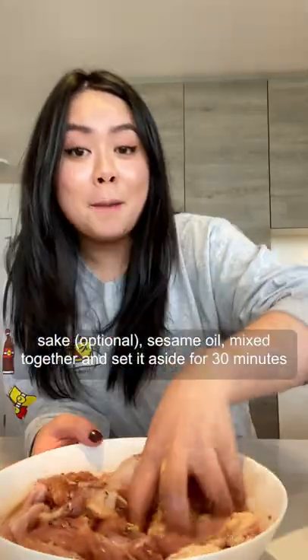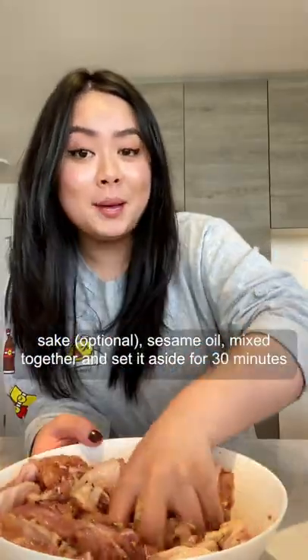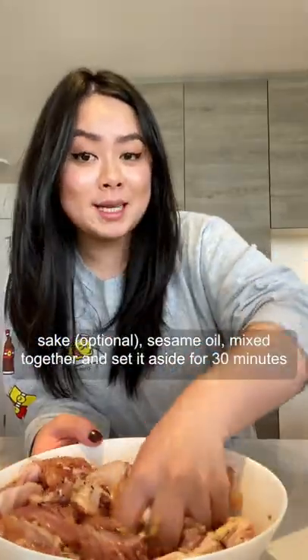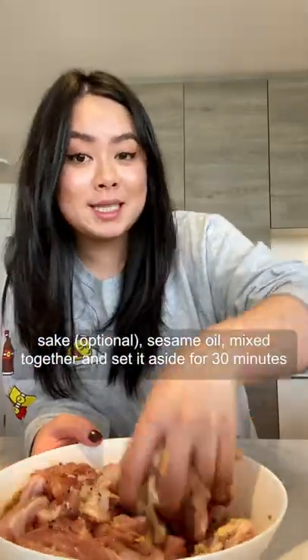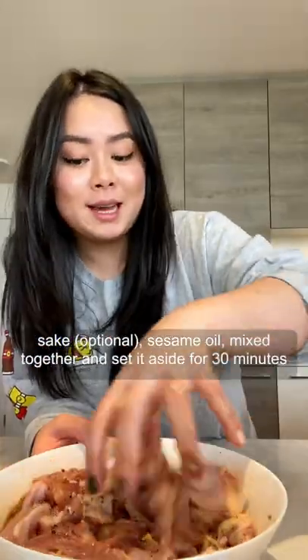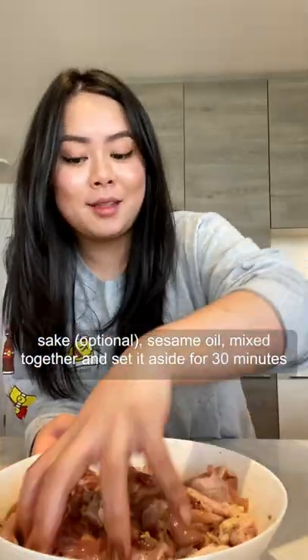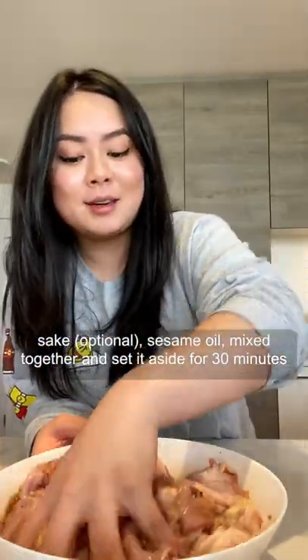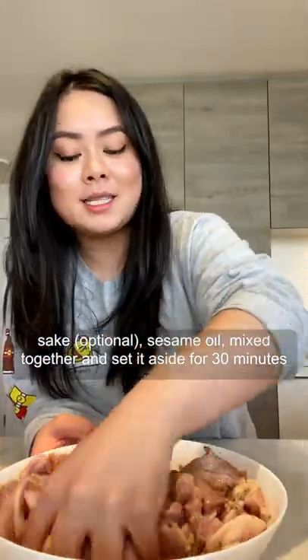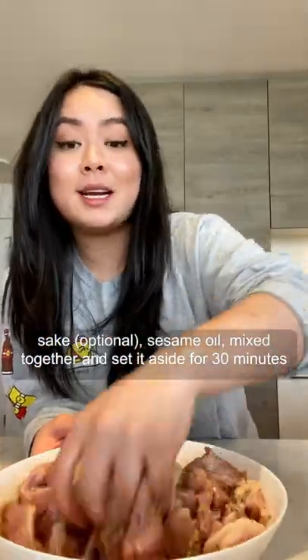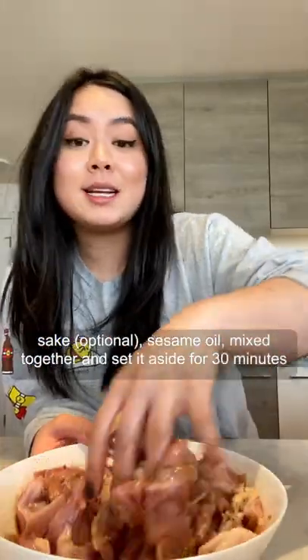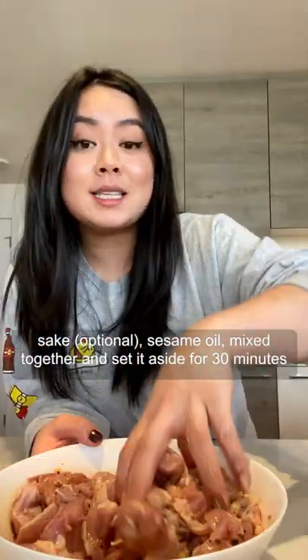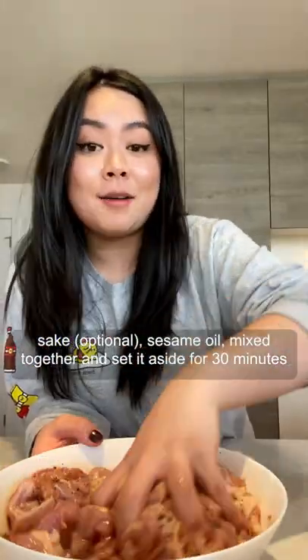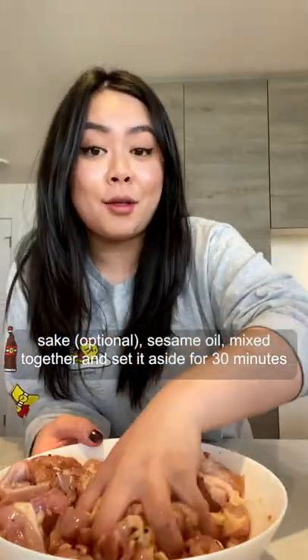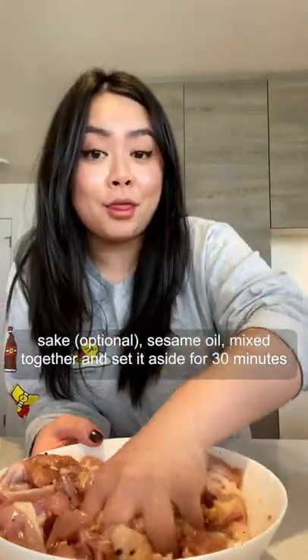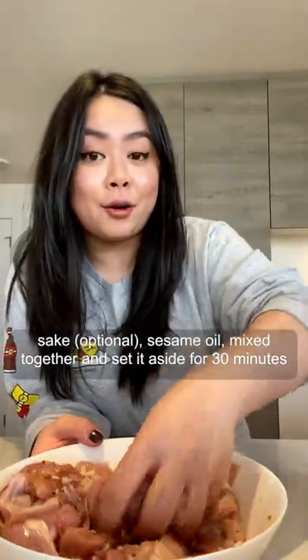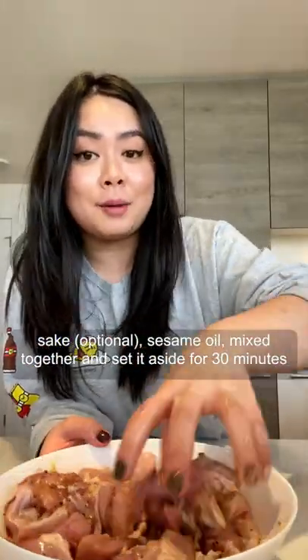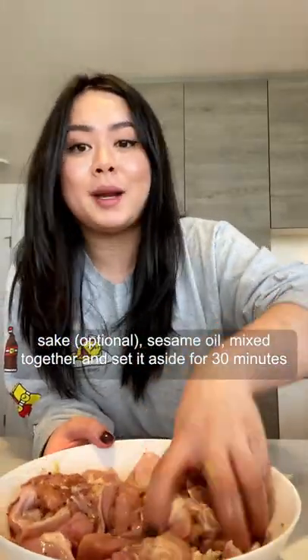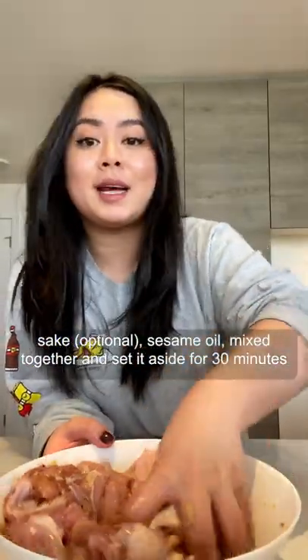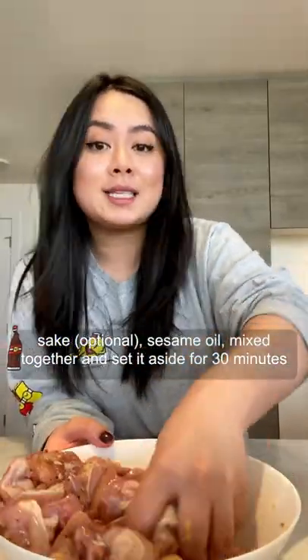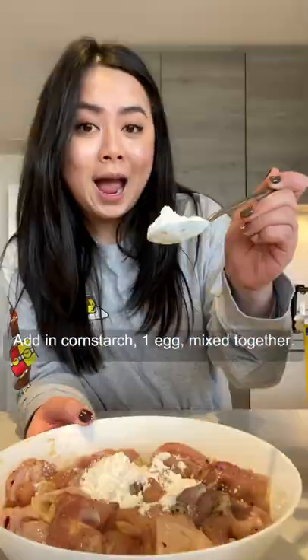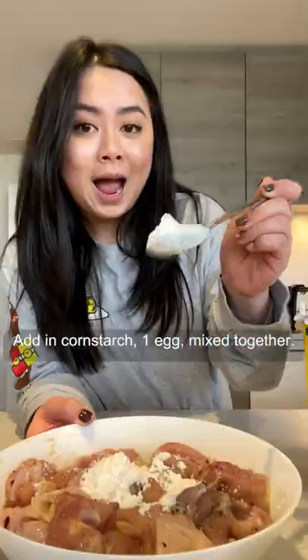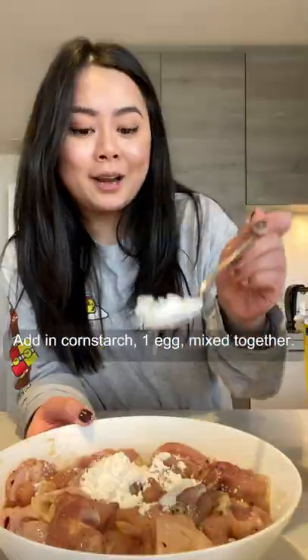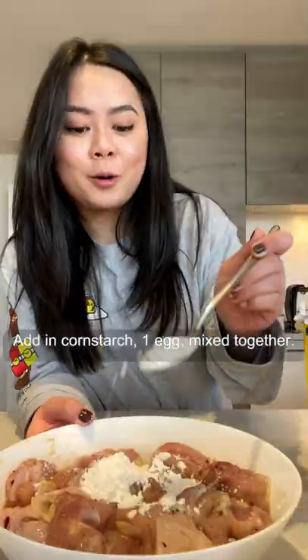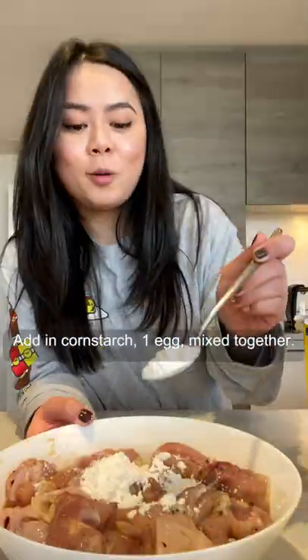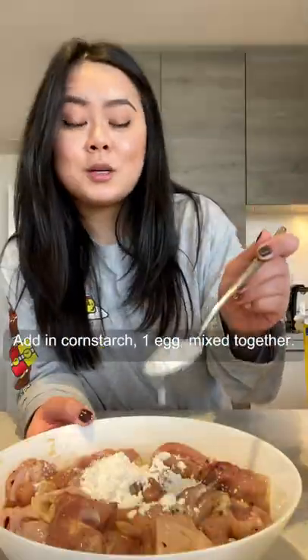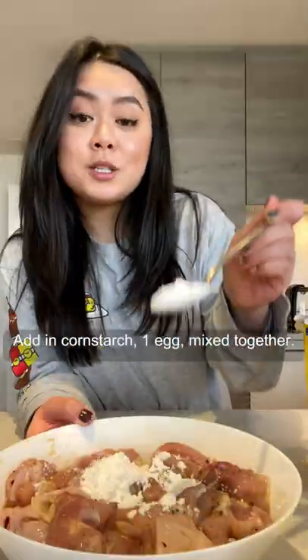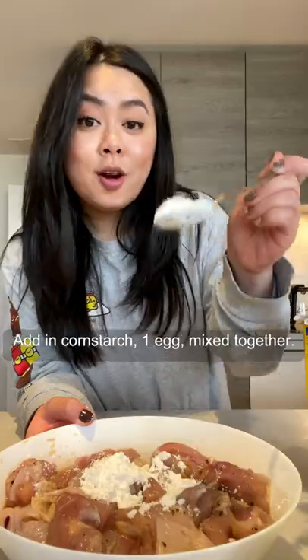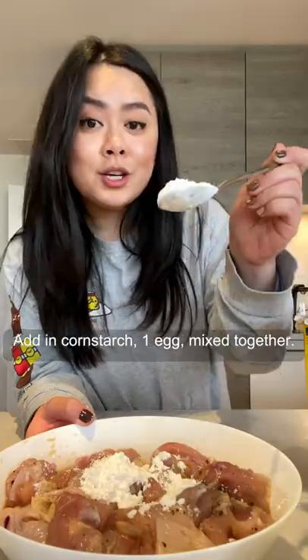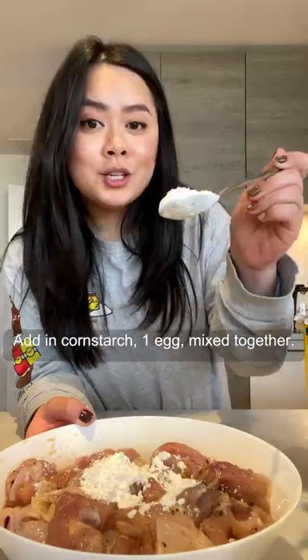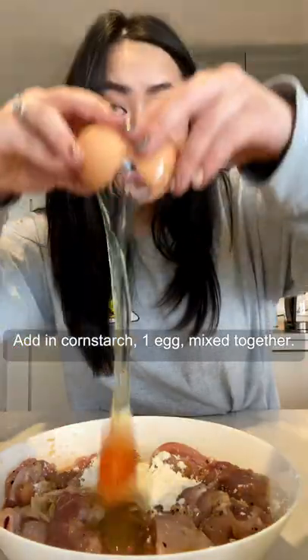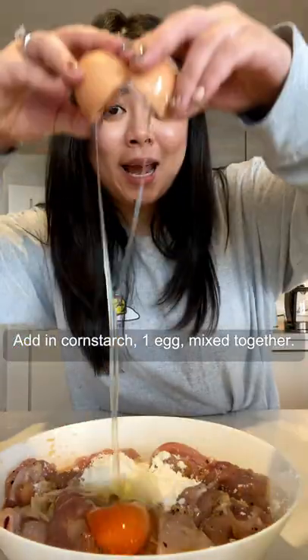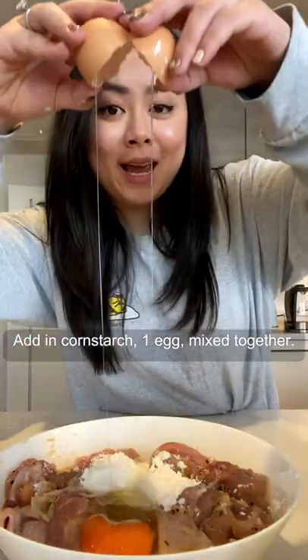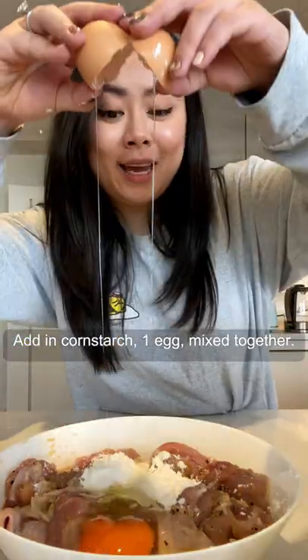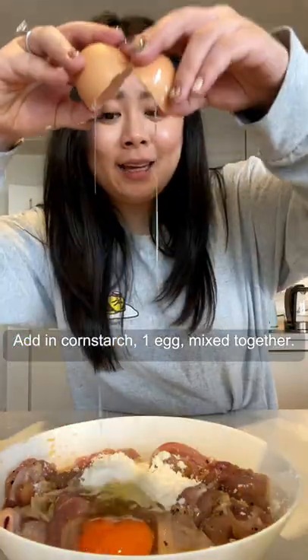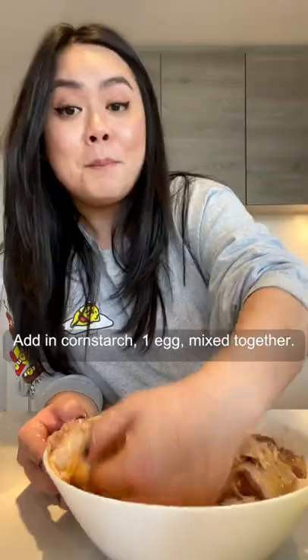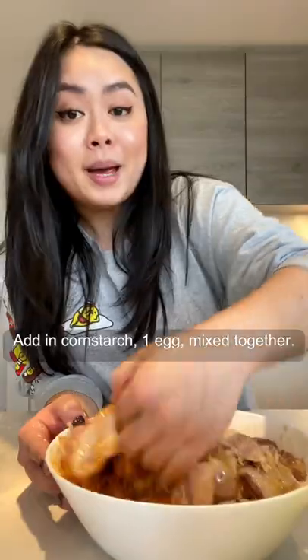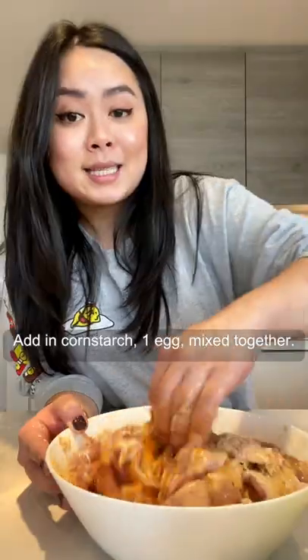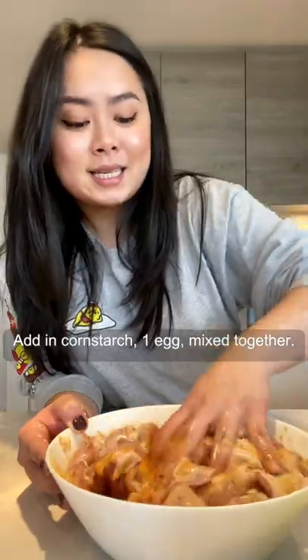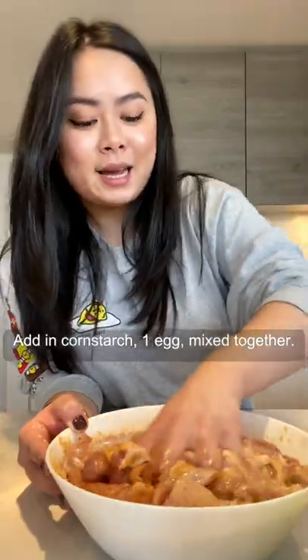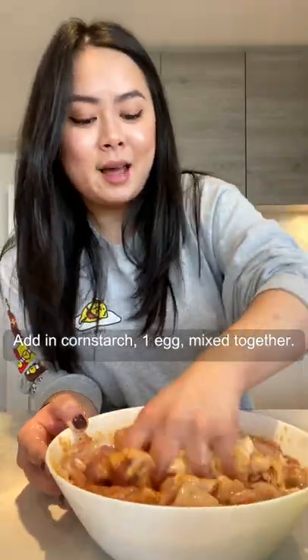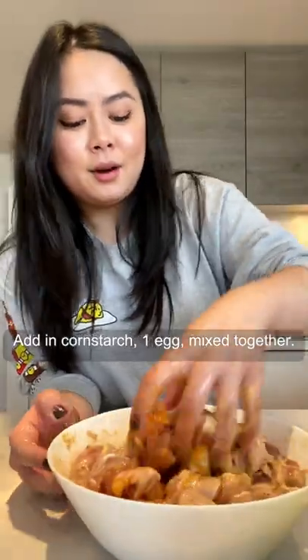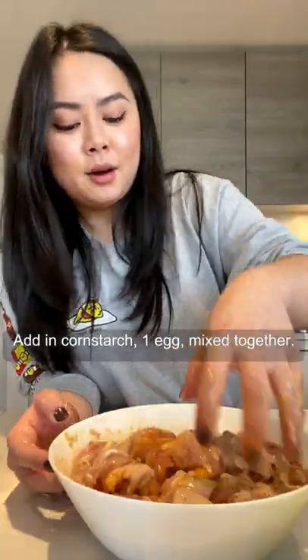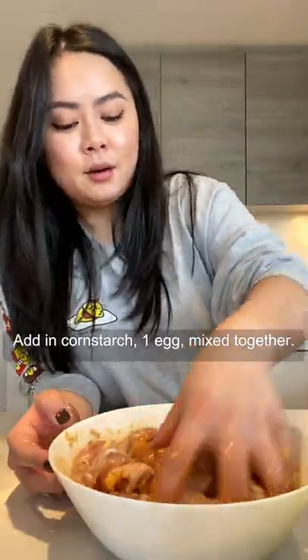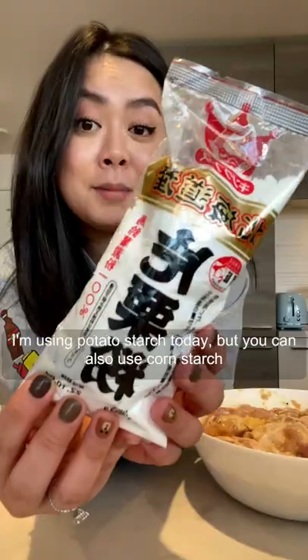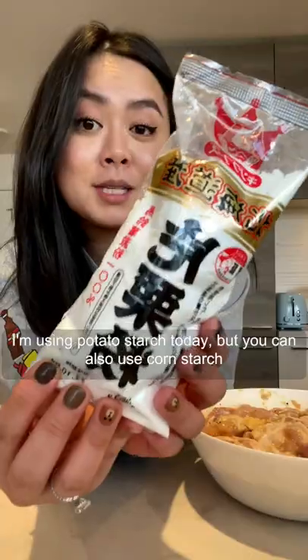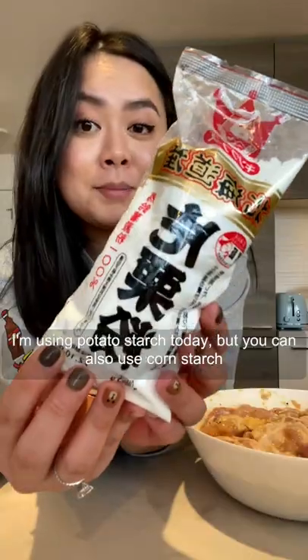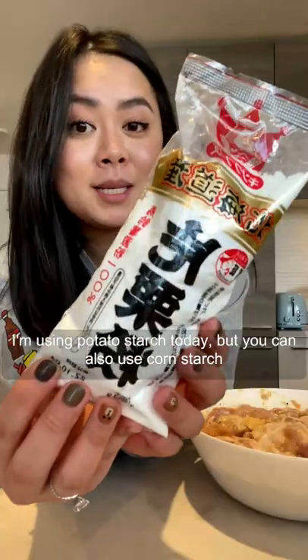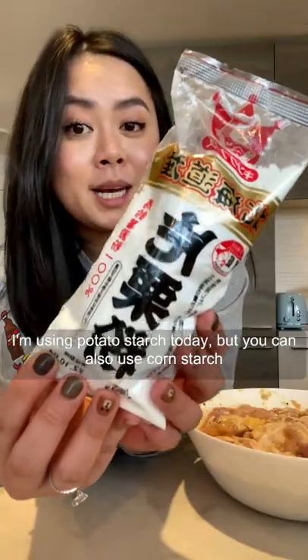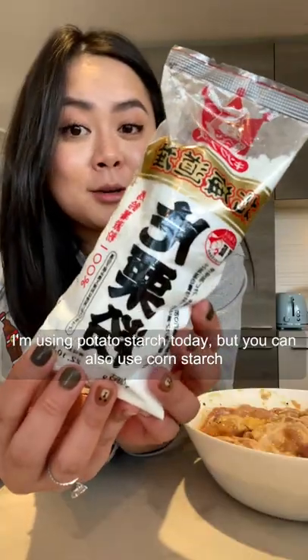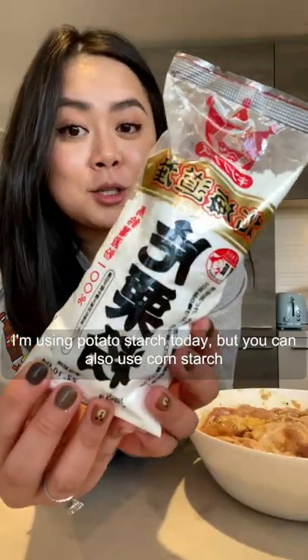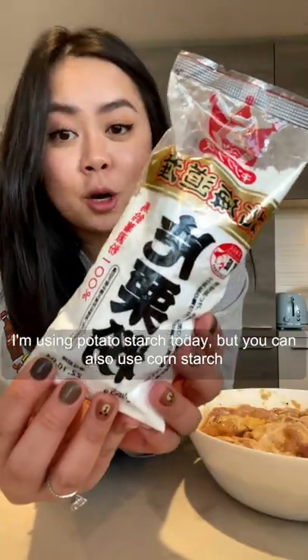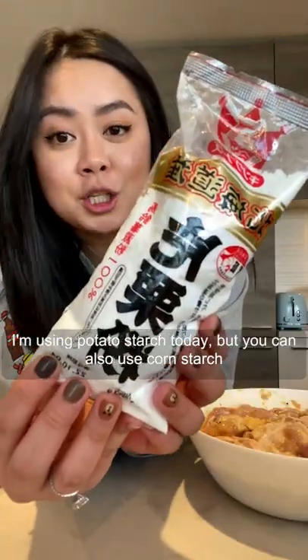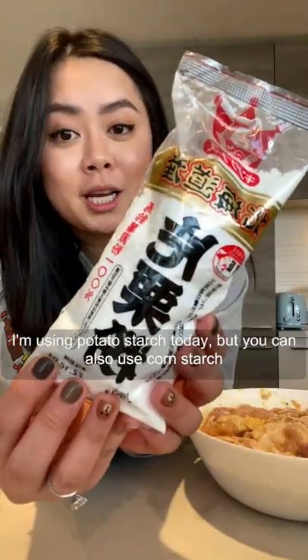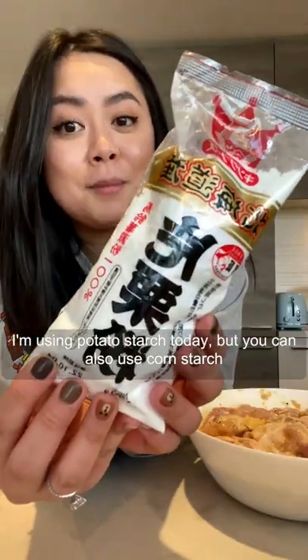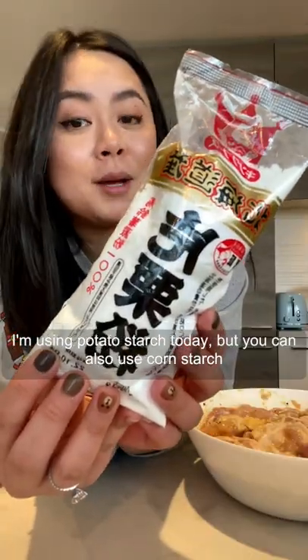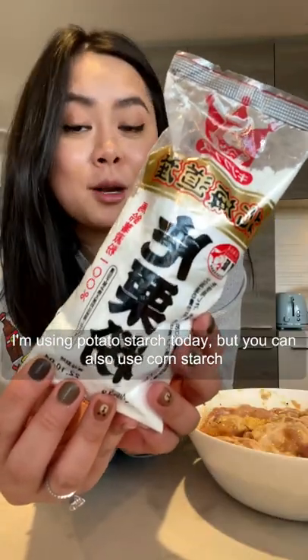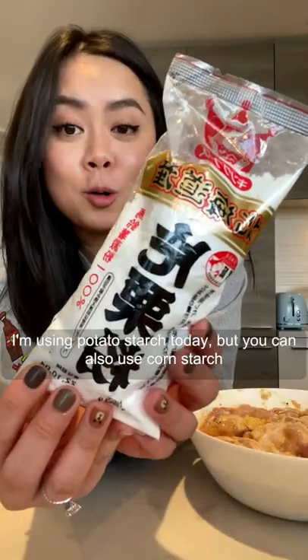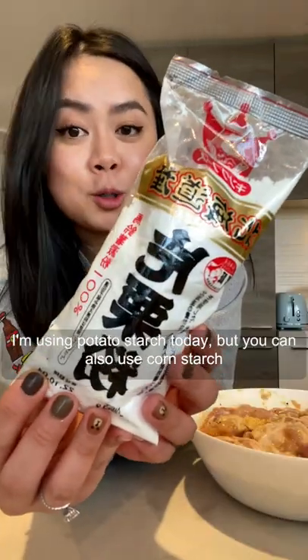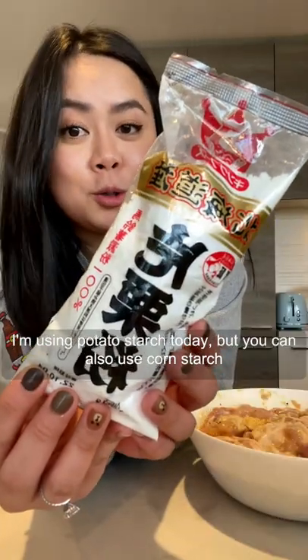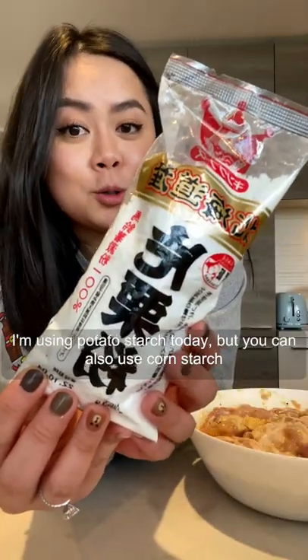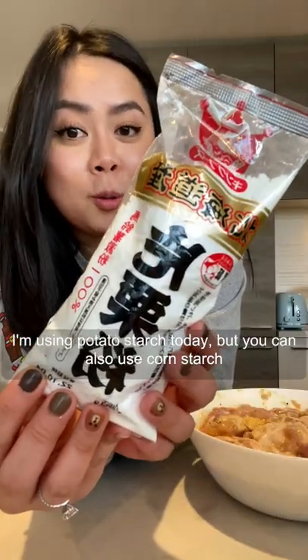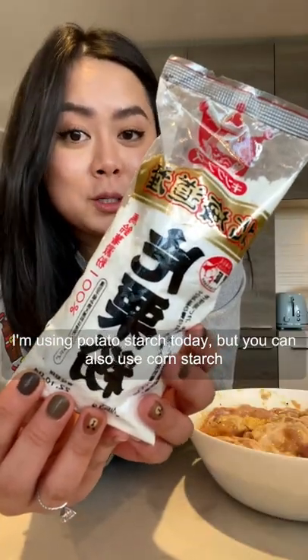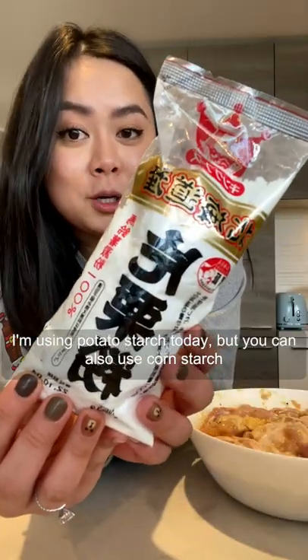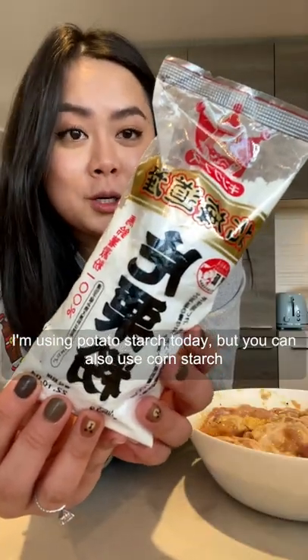Mix together and set it aside for 30 minutes. Add in cornstarch, one egg, mix together. I'm using potato starch today, but you can also use cornstarch.